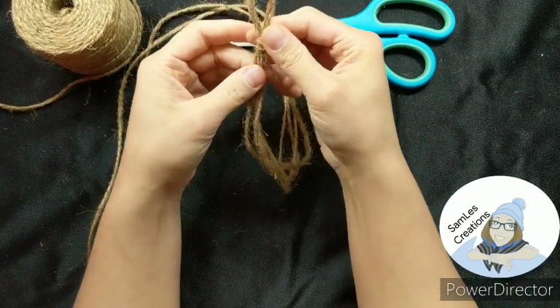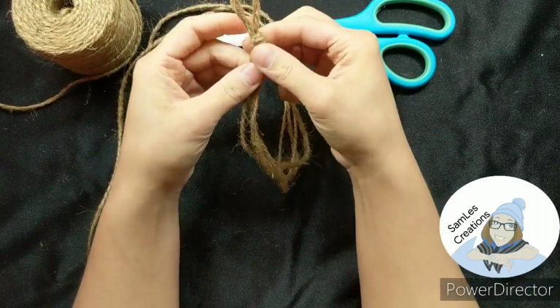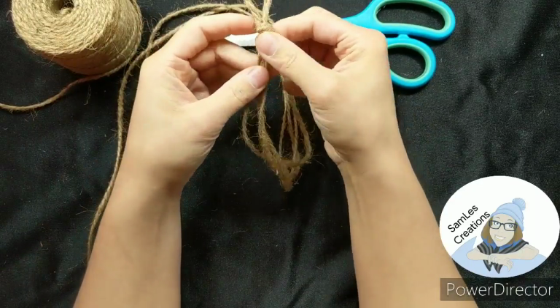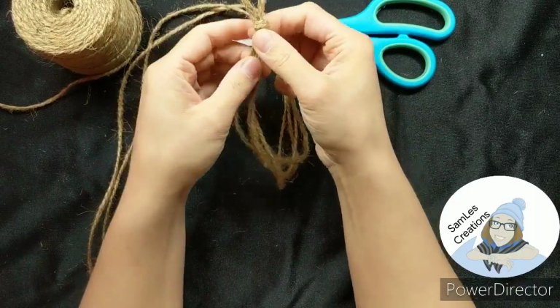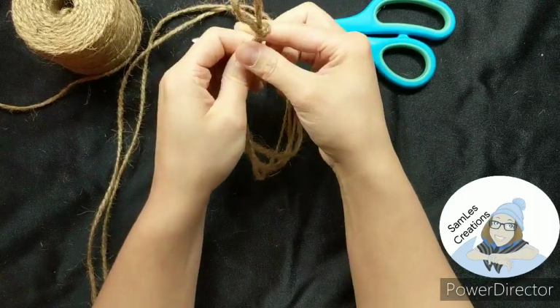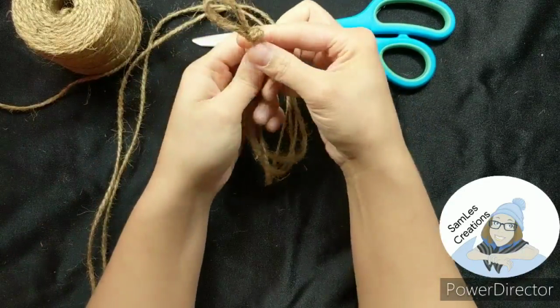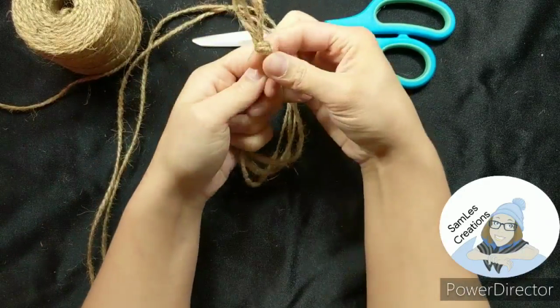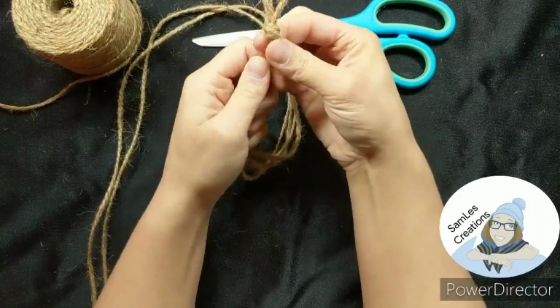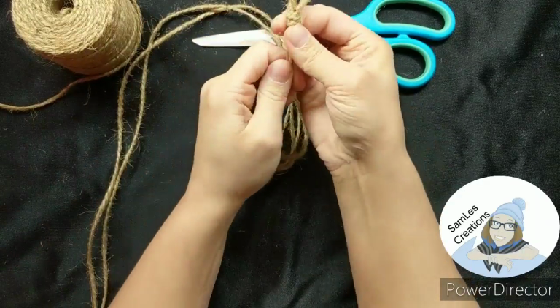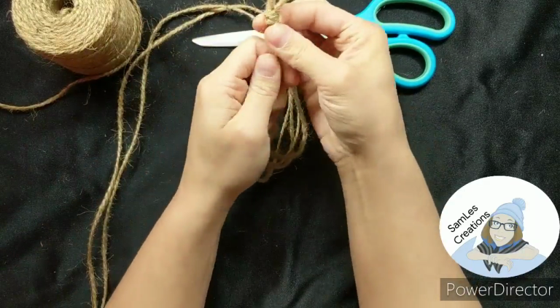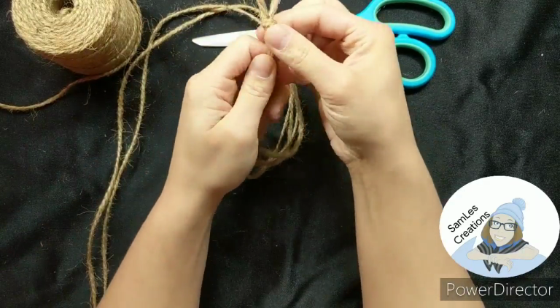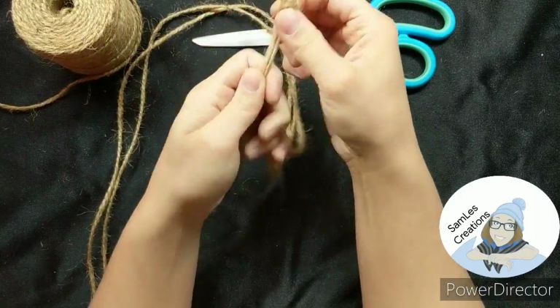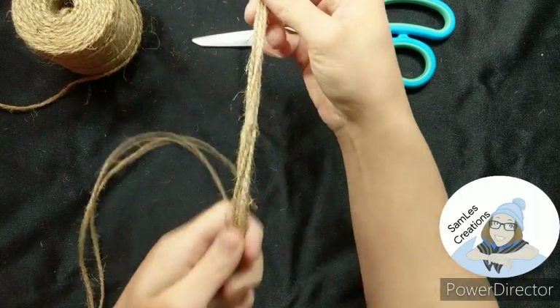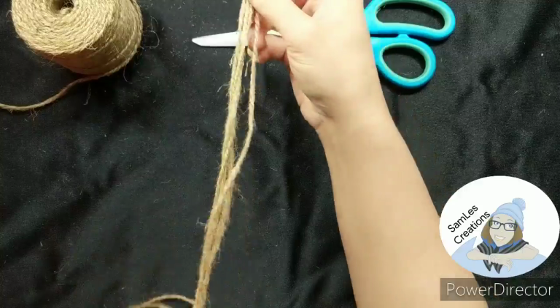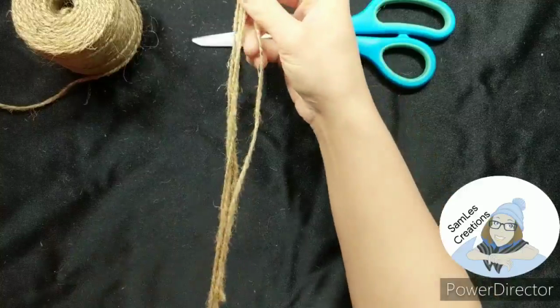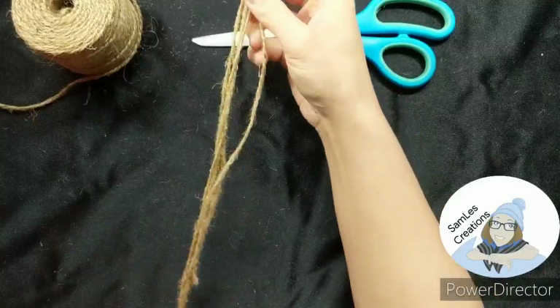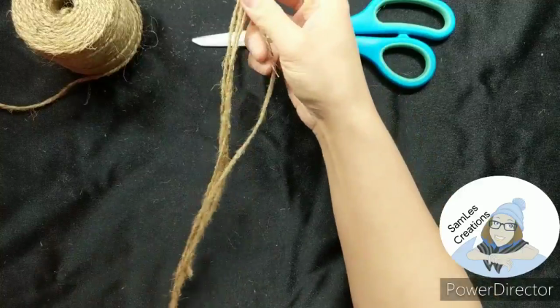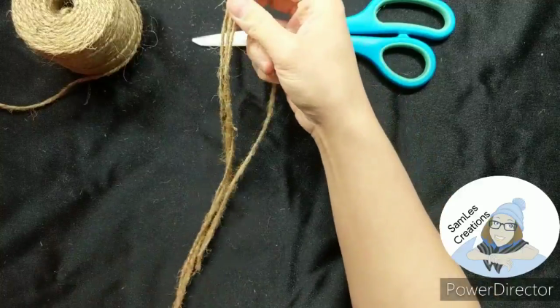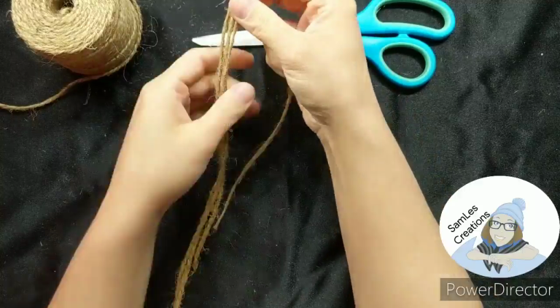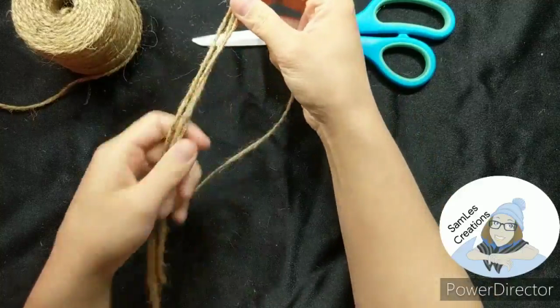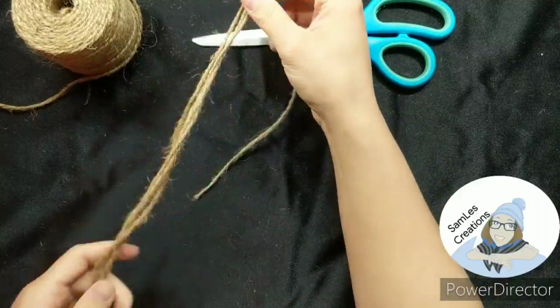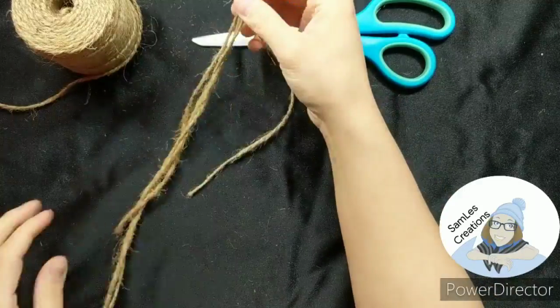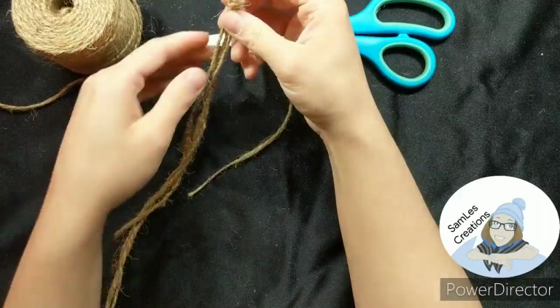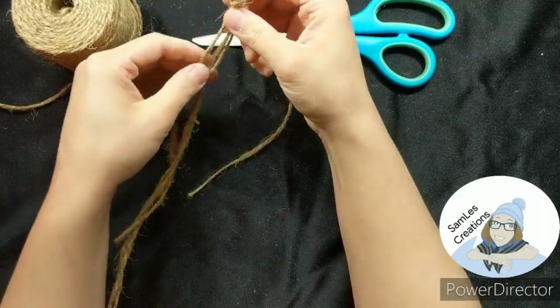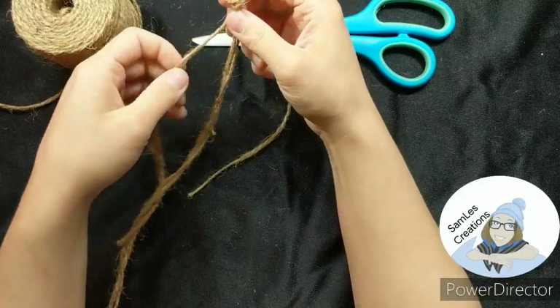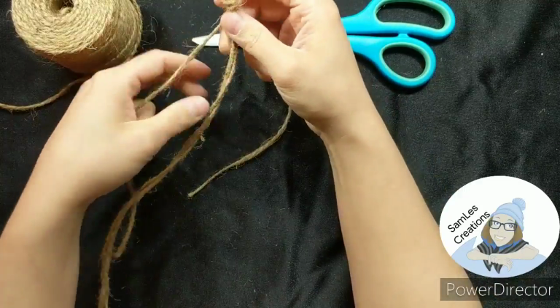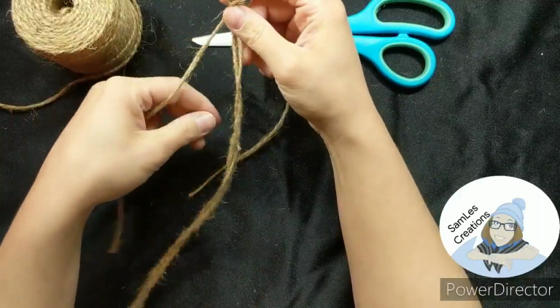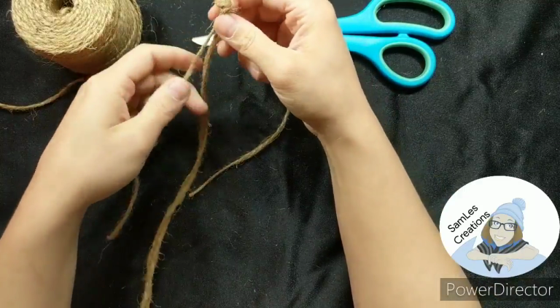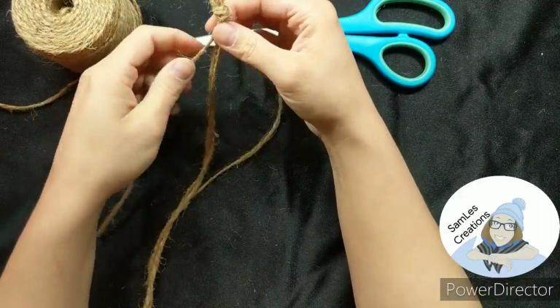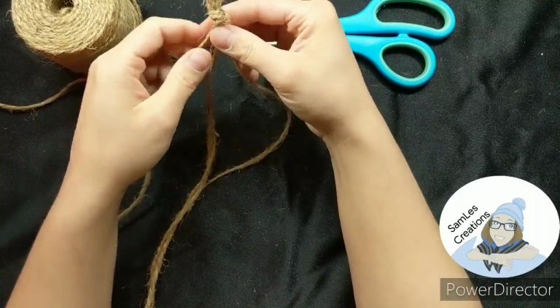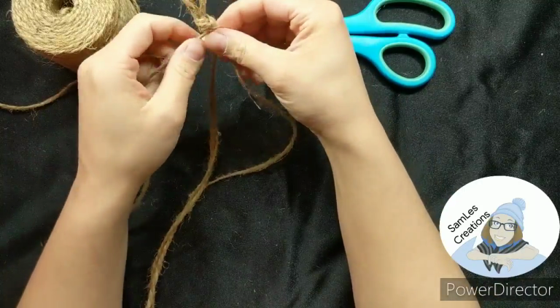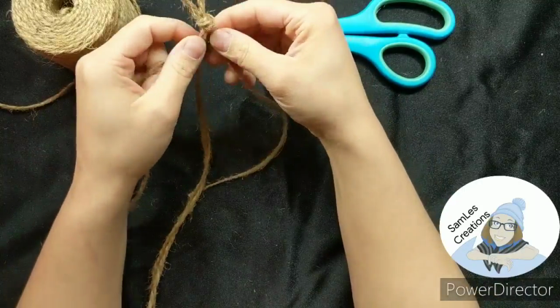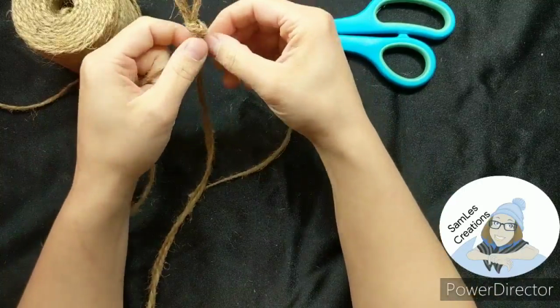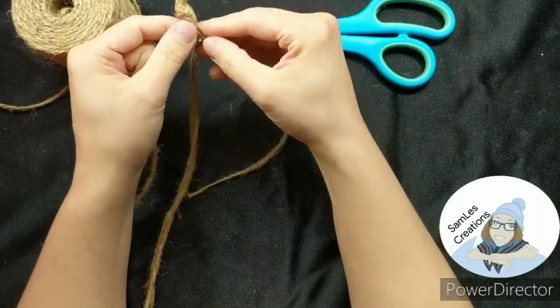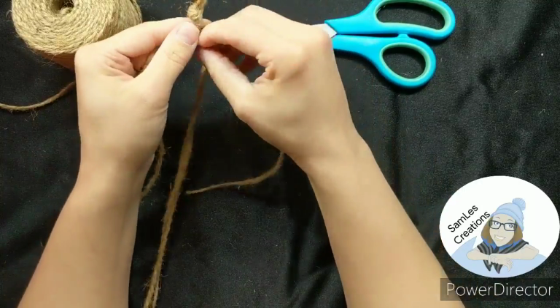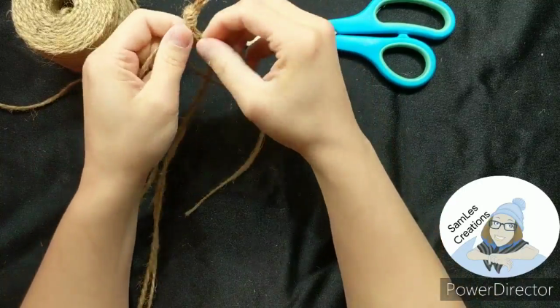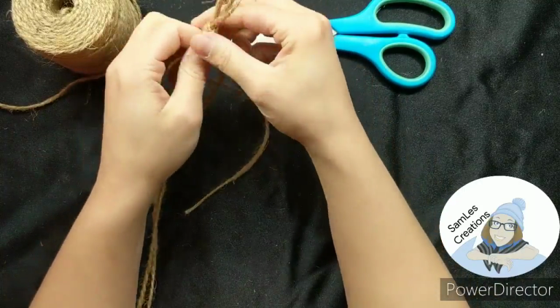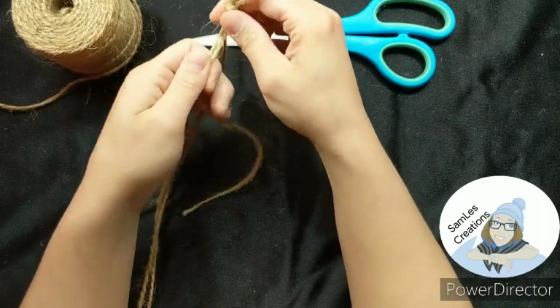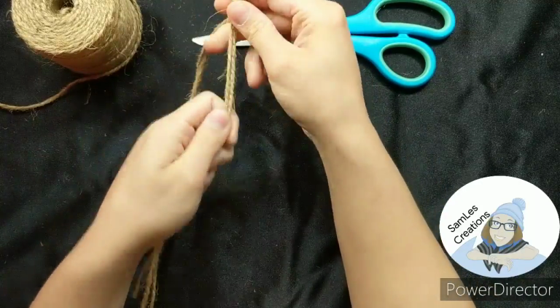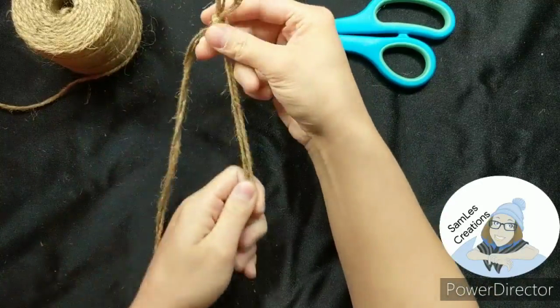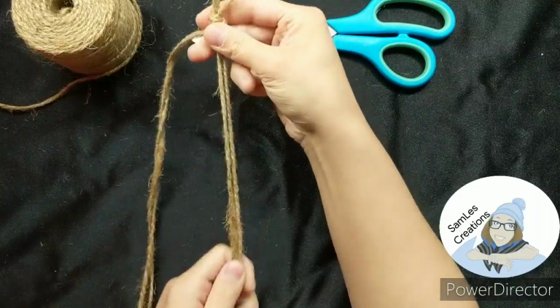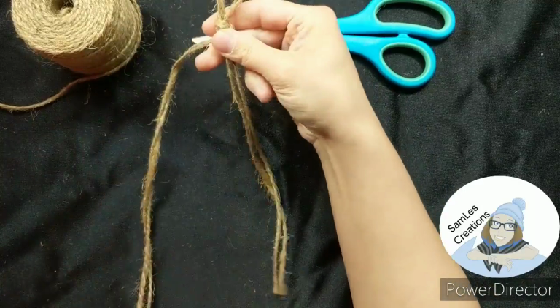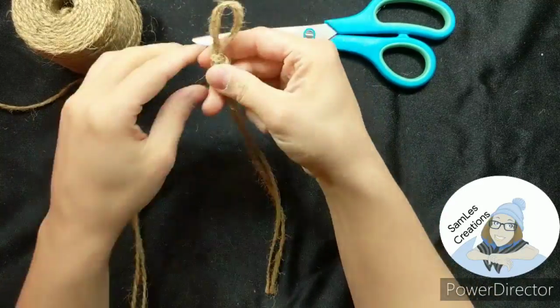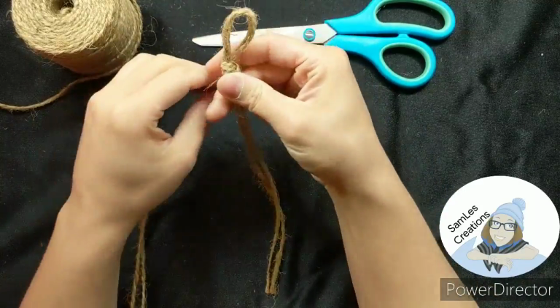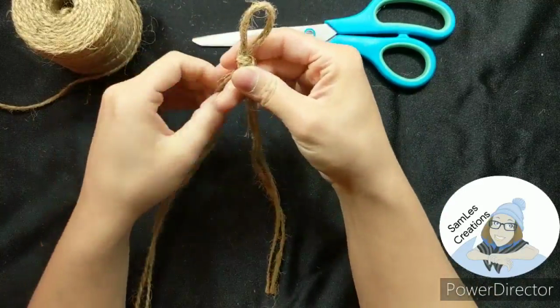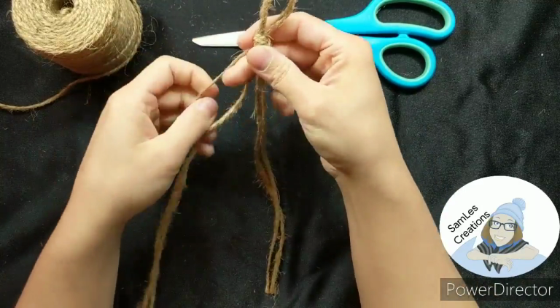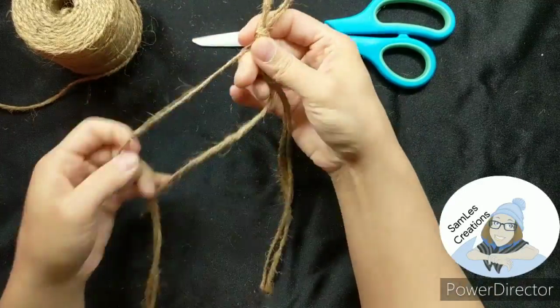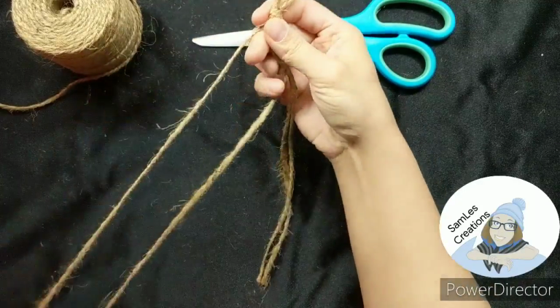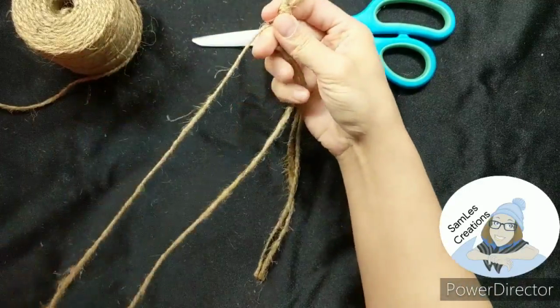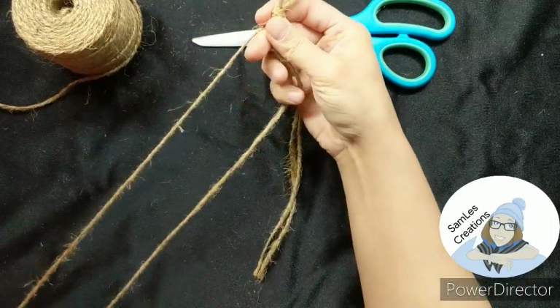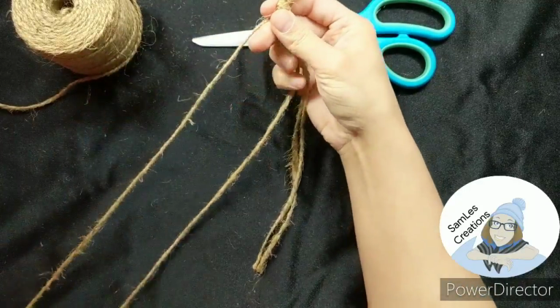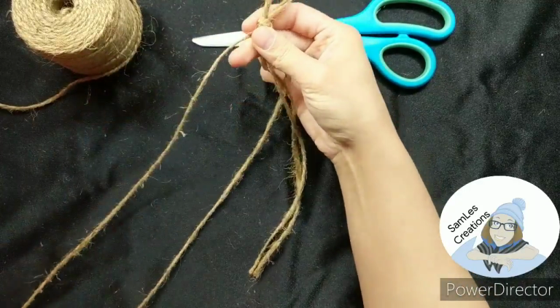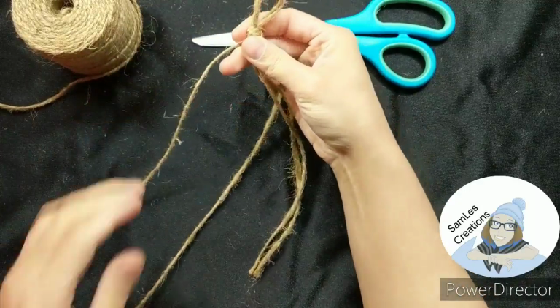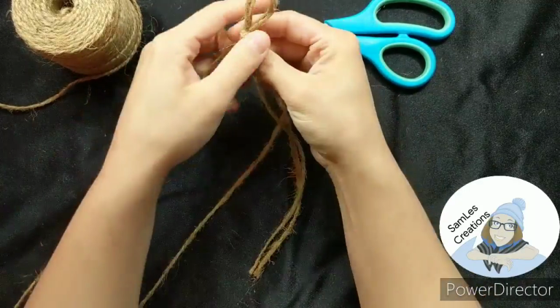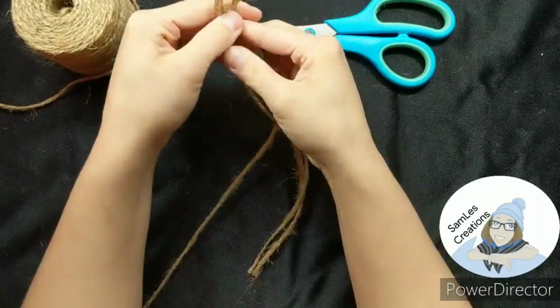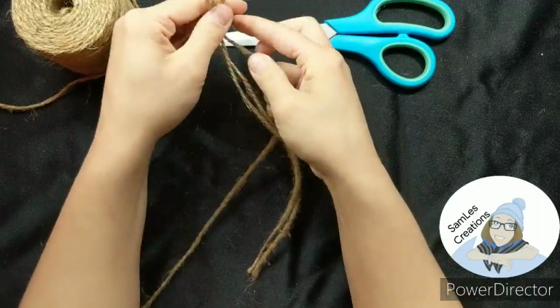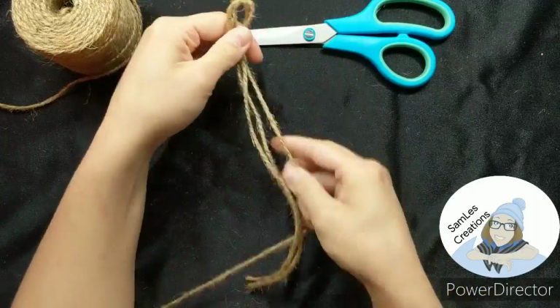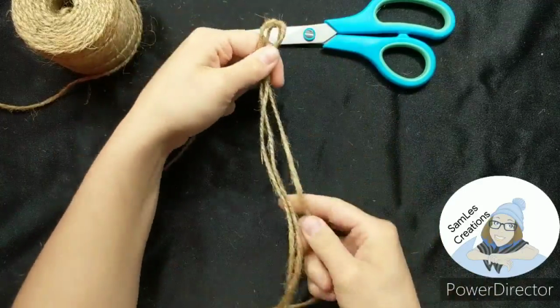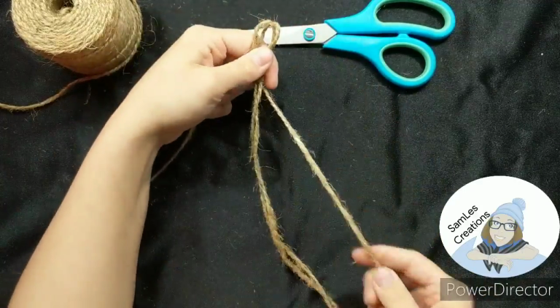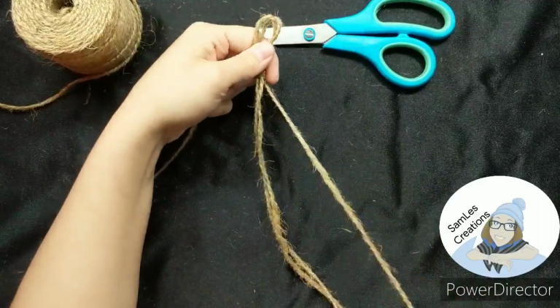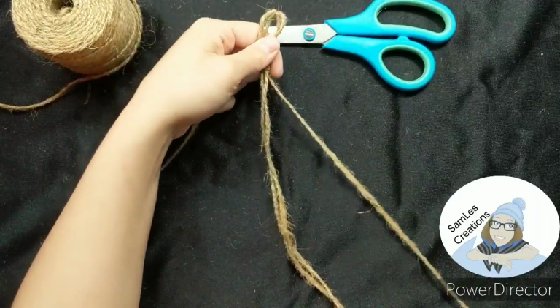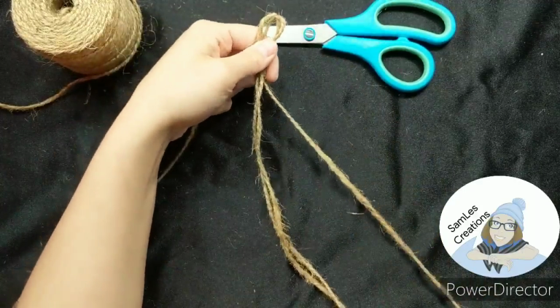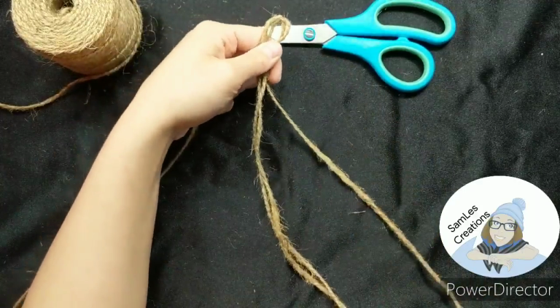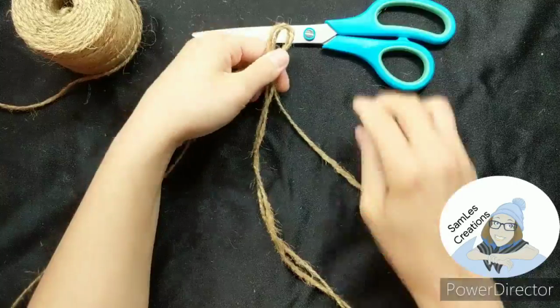Find your two shortest pieces — those are going to be your center pieces — and then one of each of the longer strings is going to go on either side.